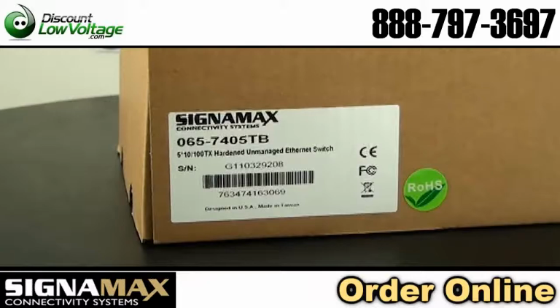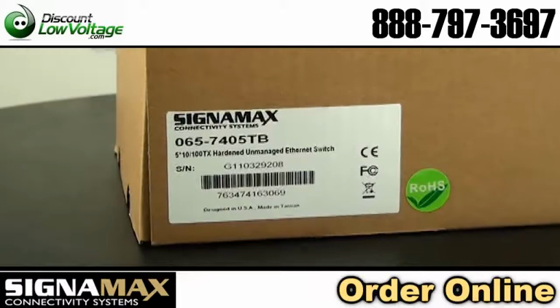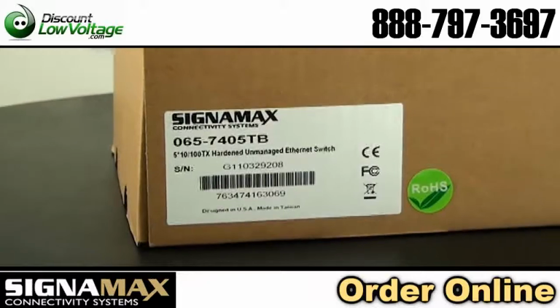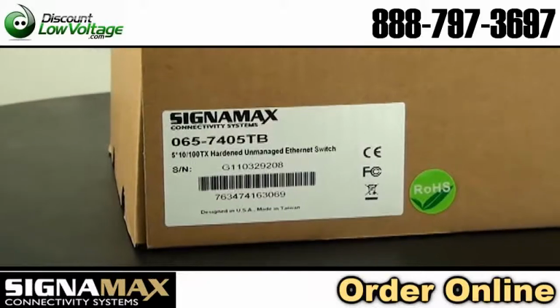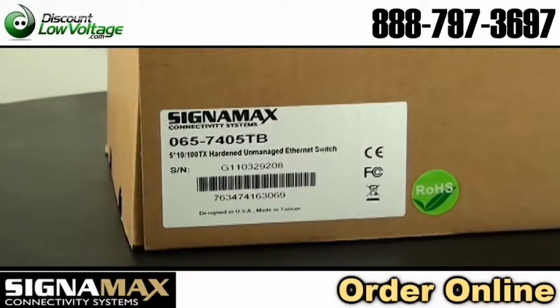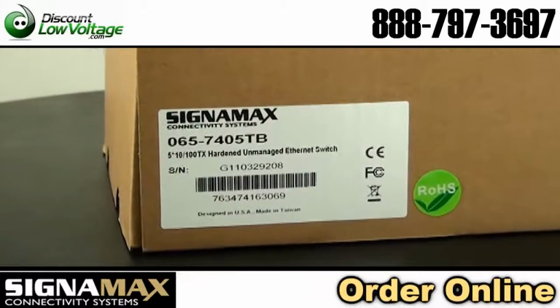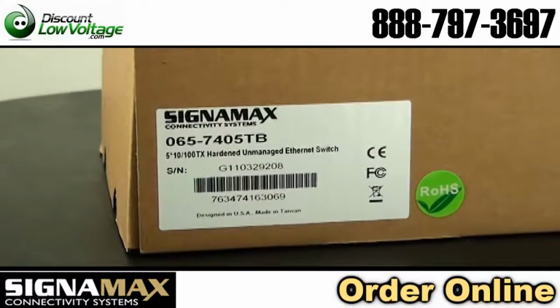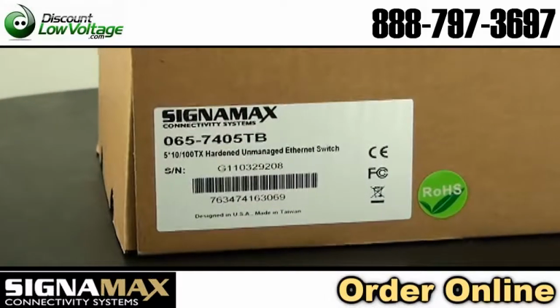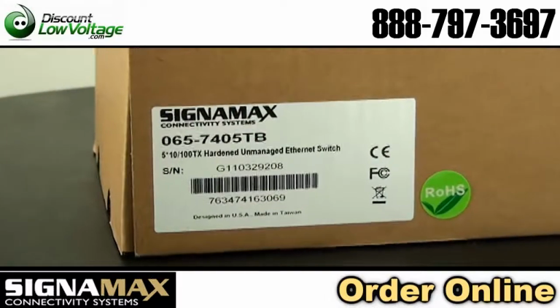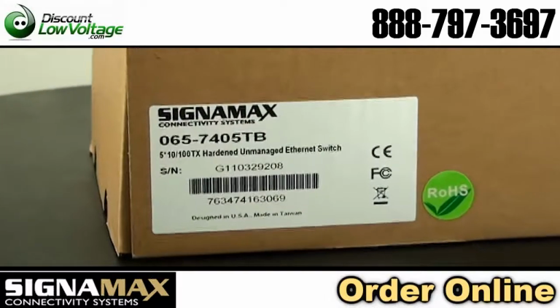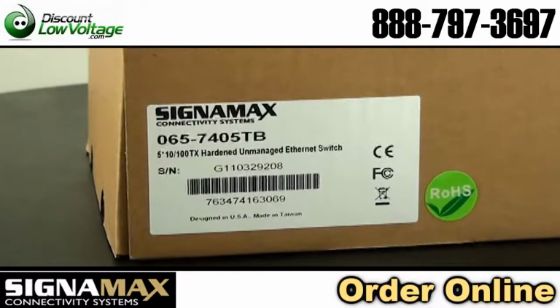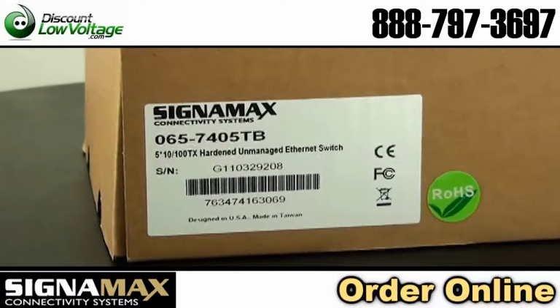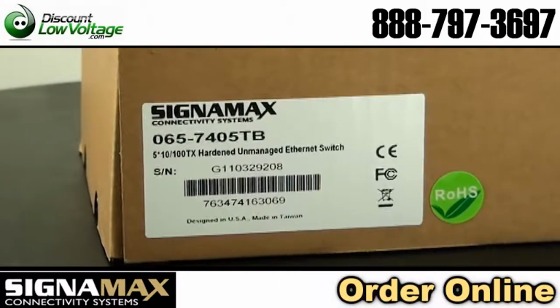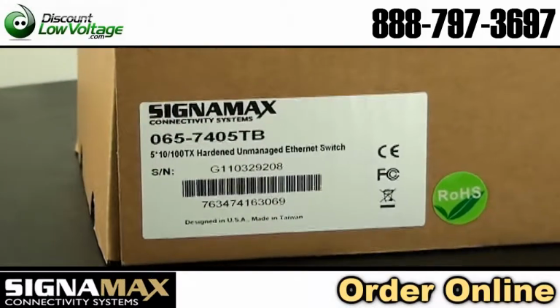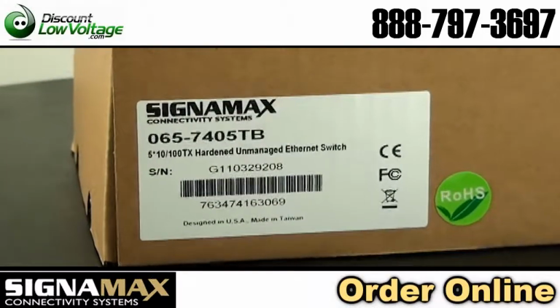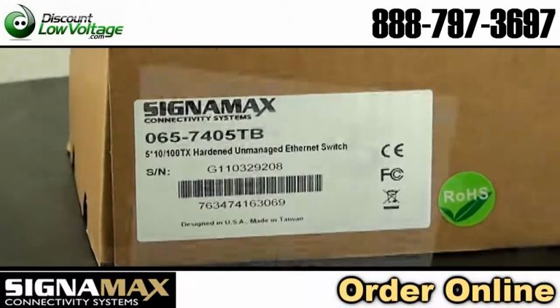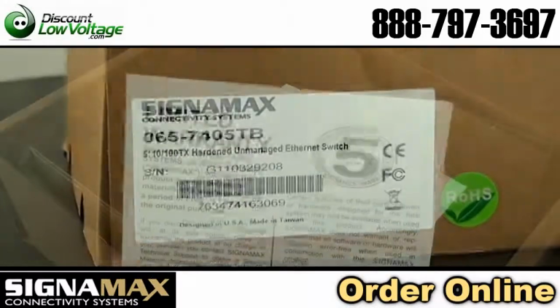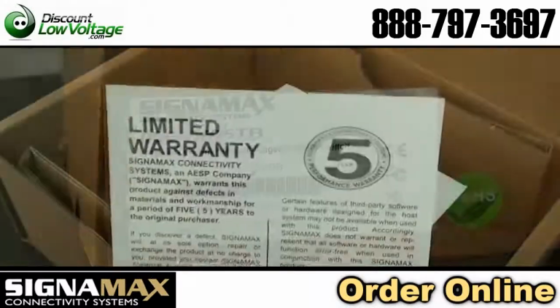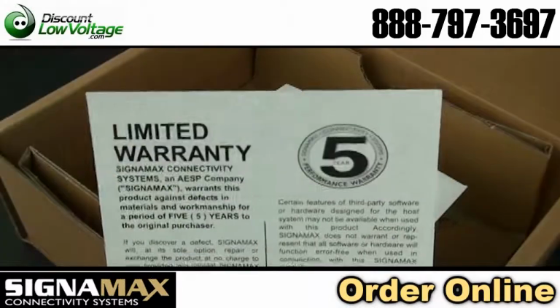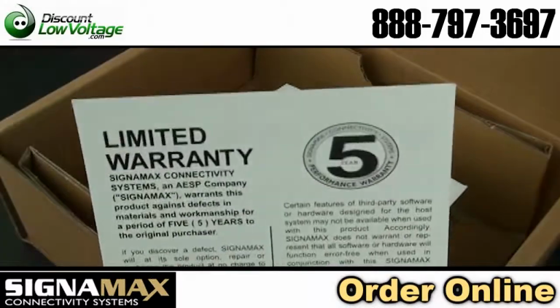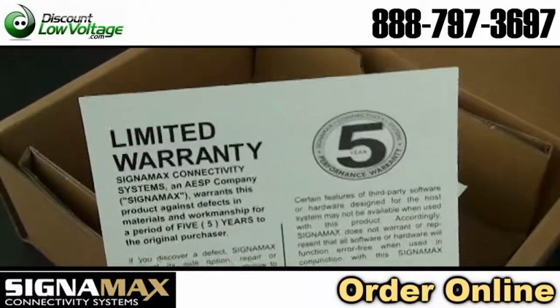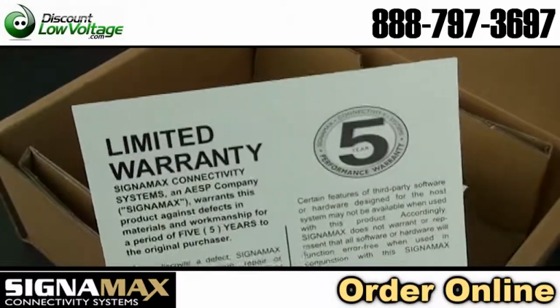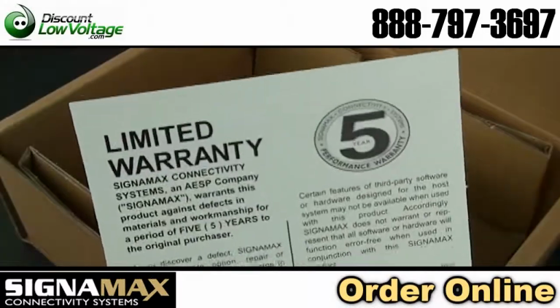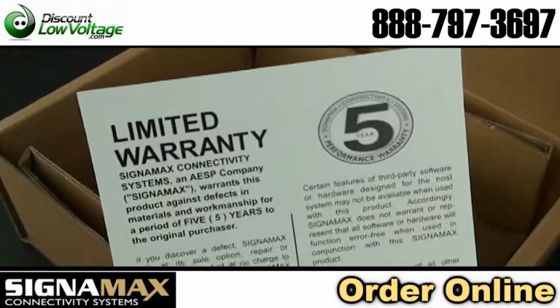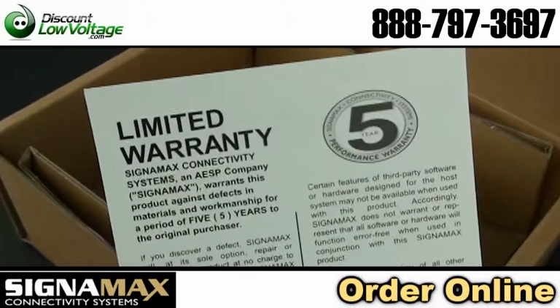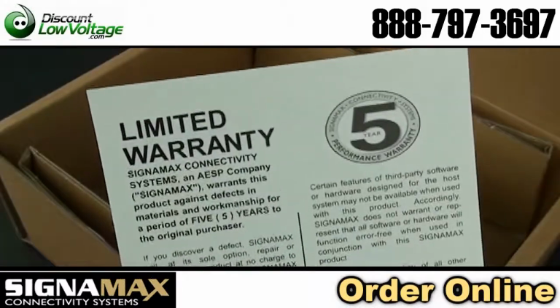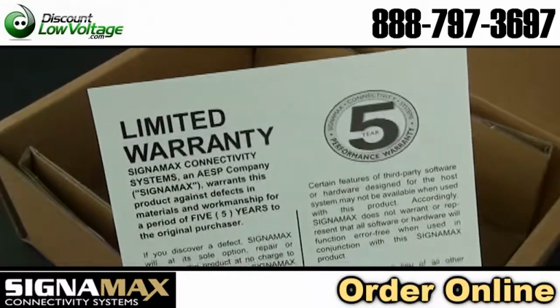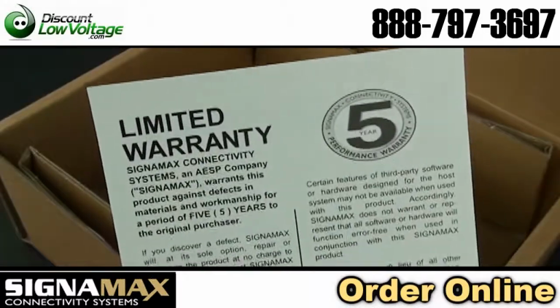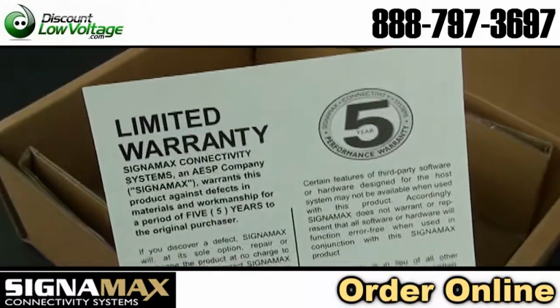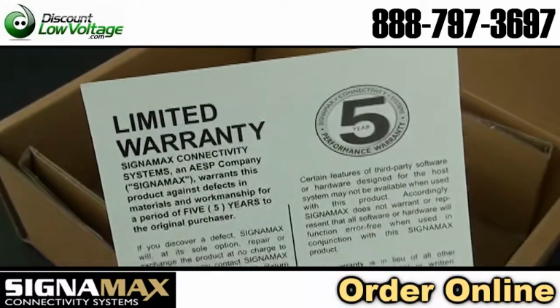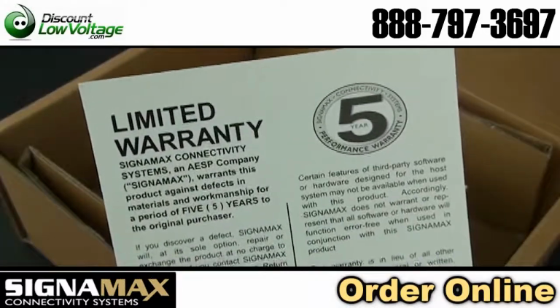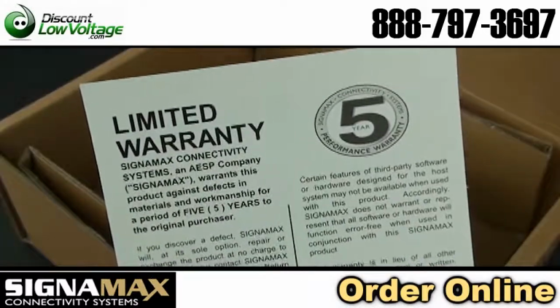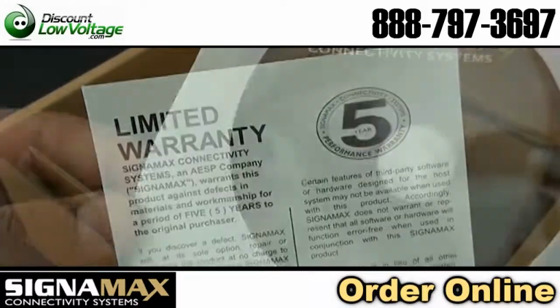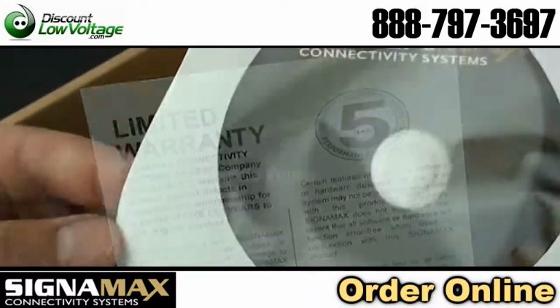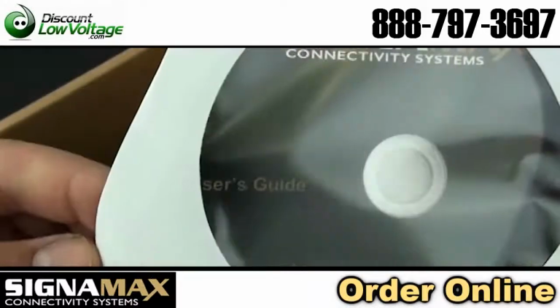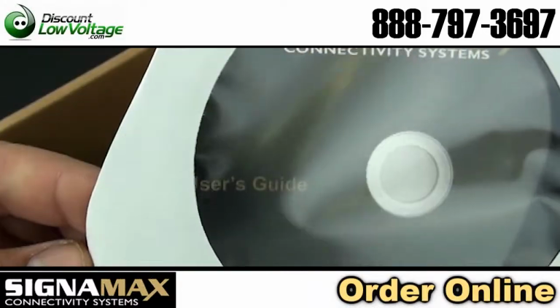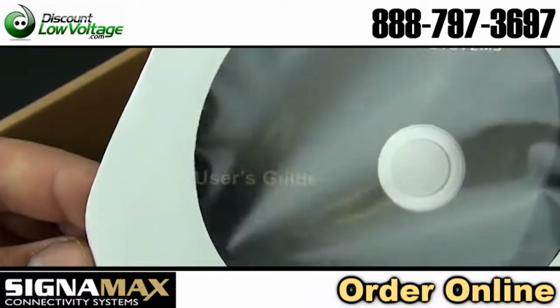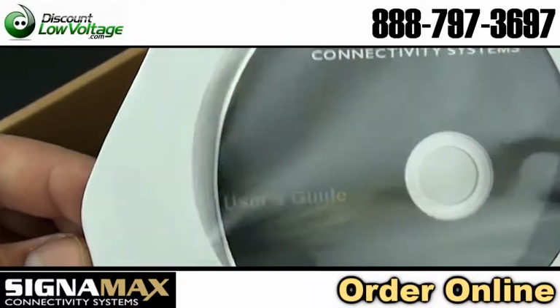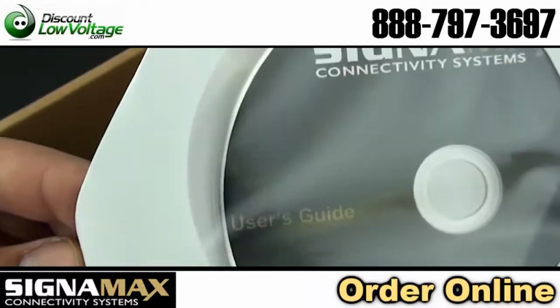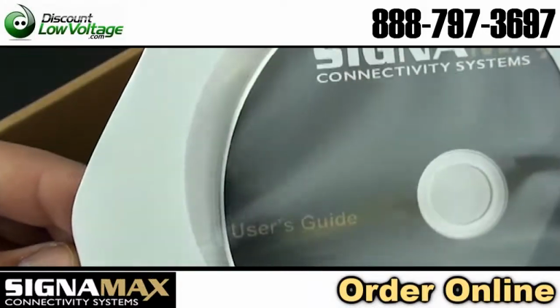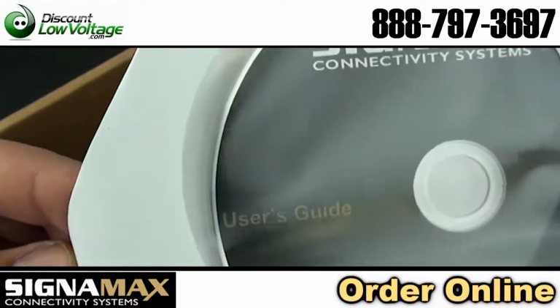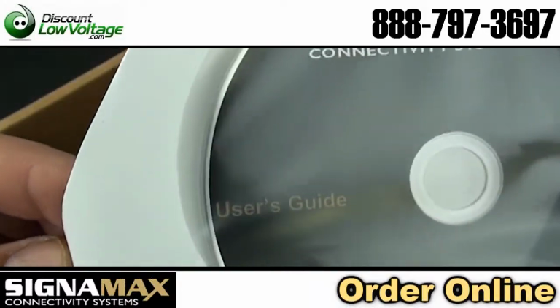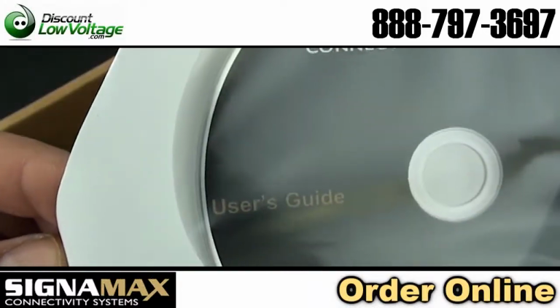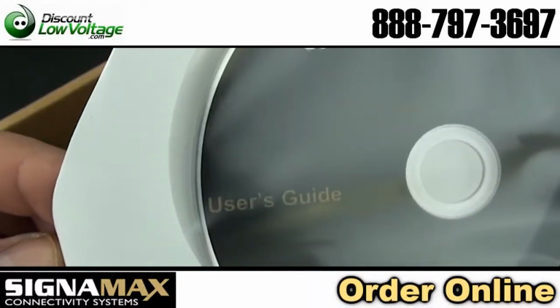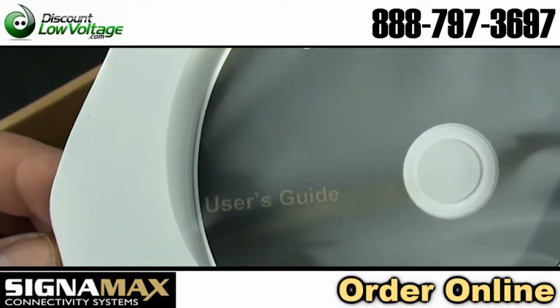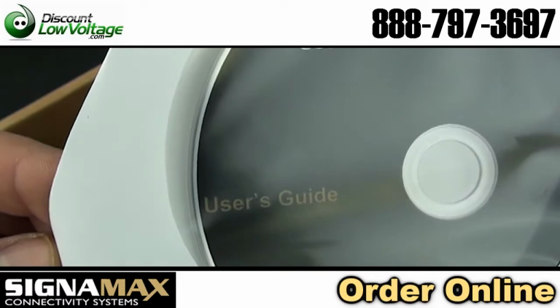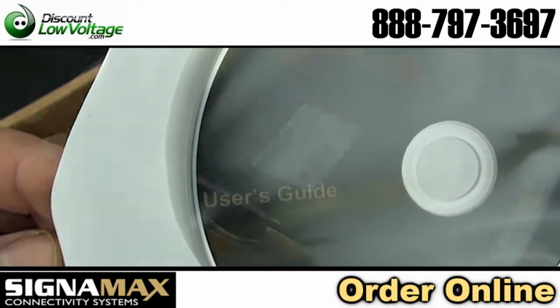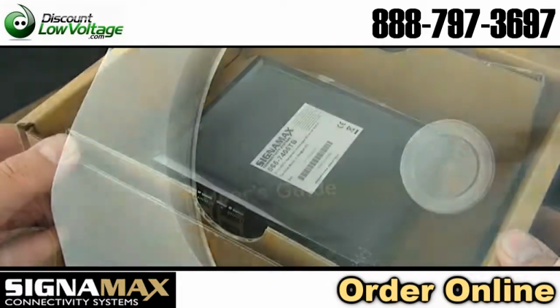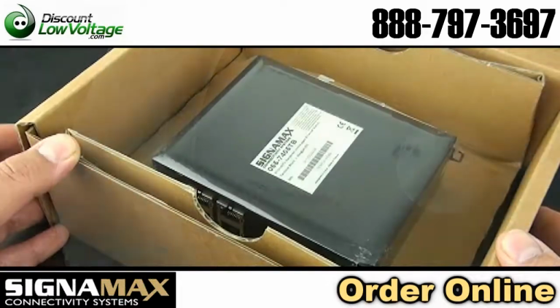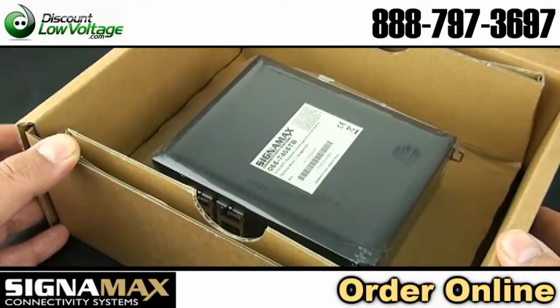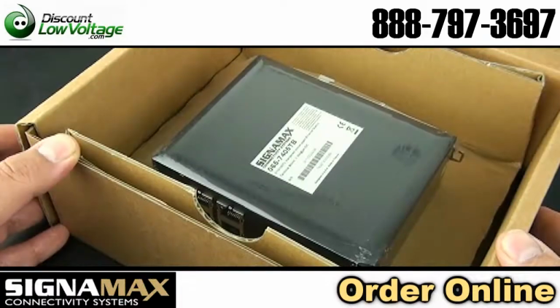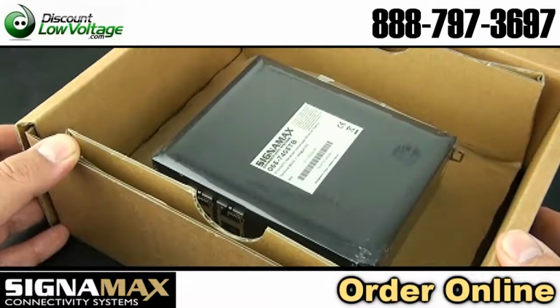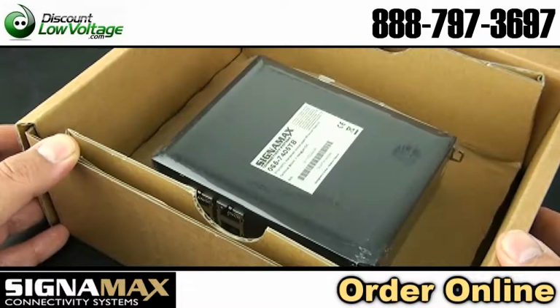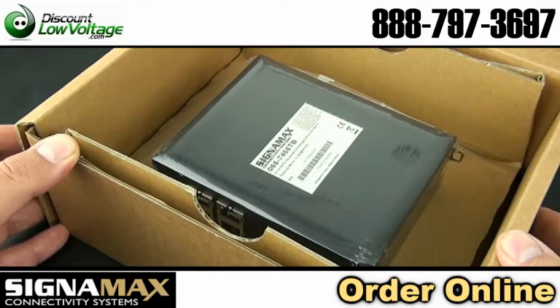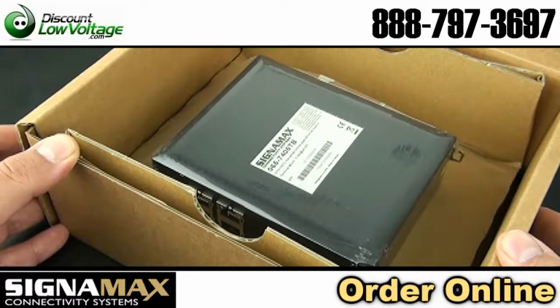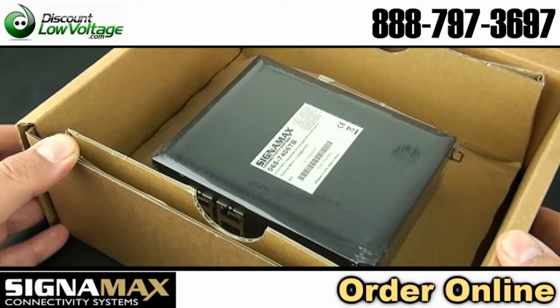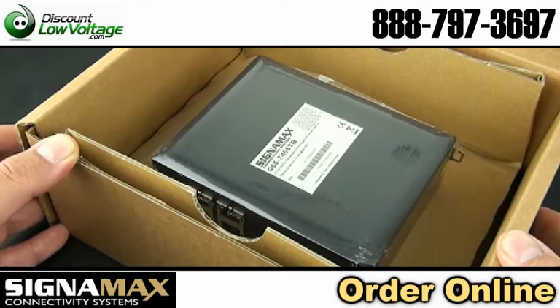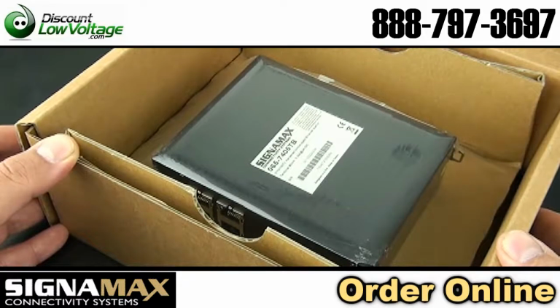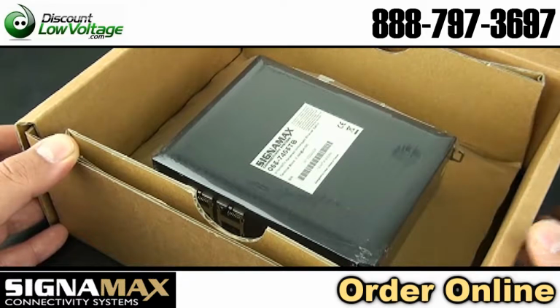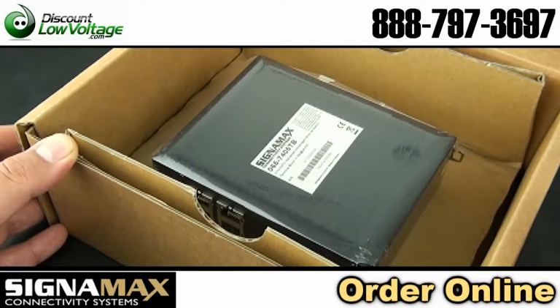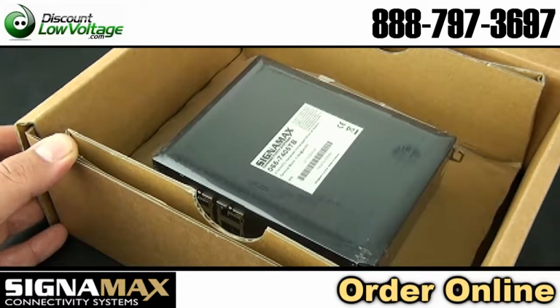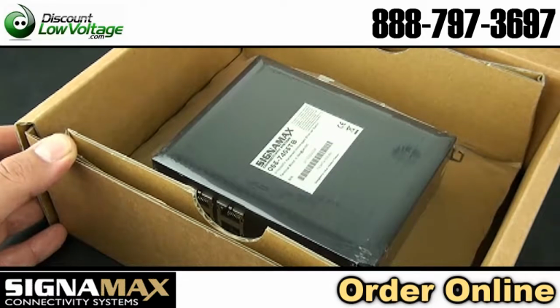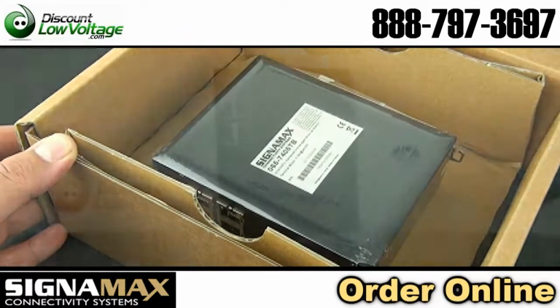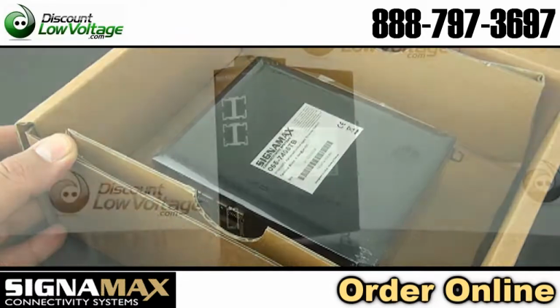This is manufactured by Signamax, part number 065-7405TB.